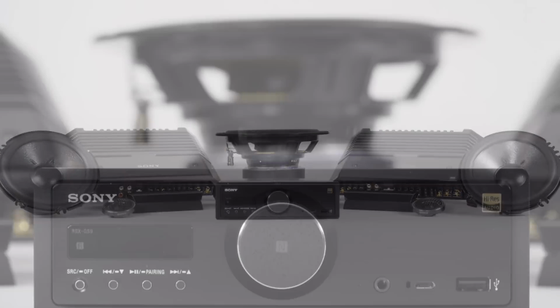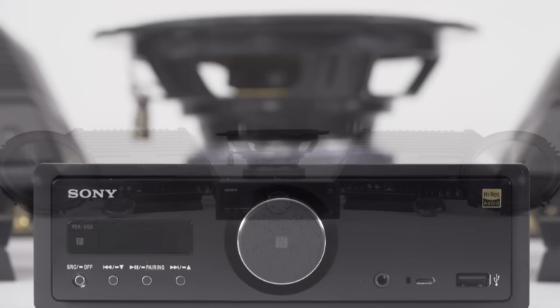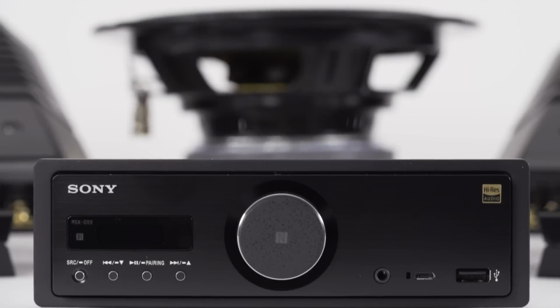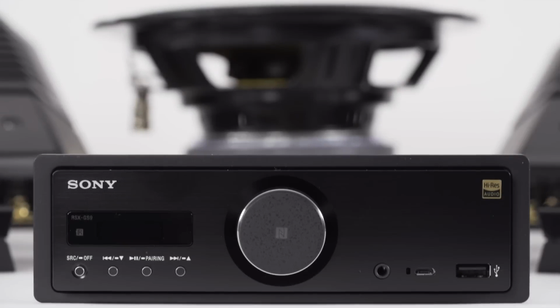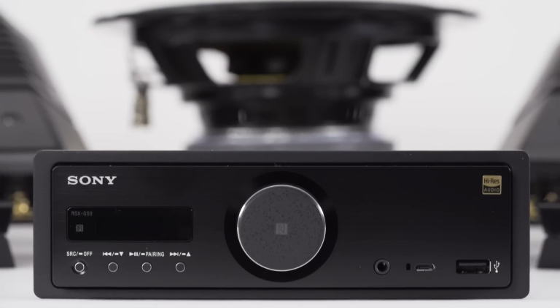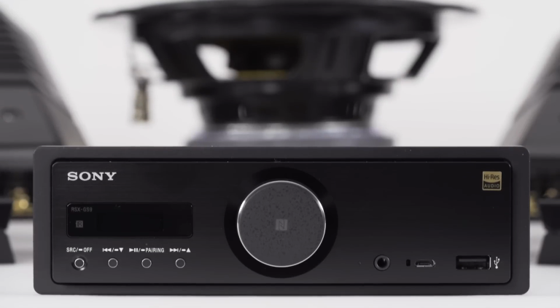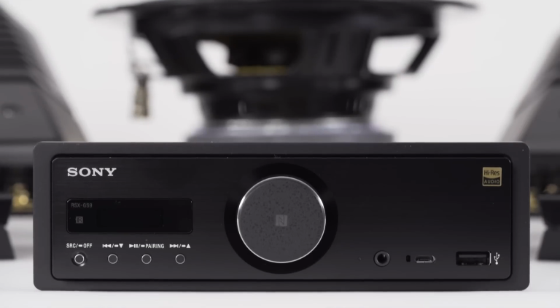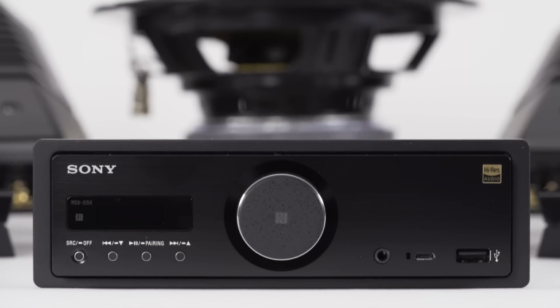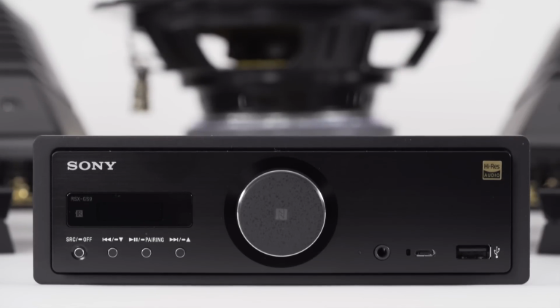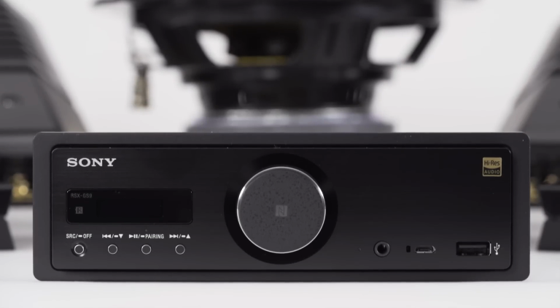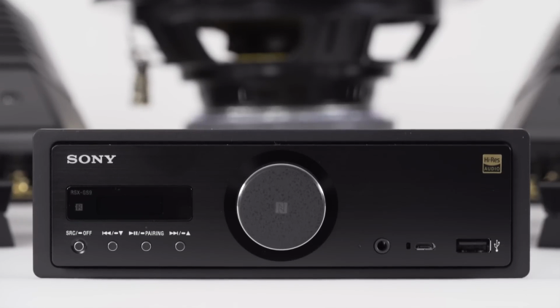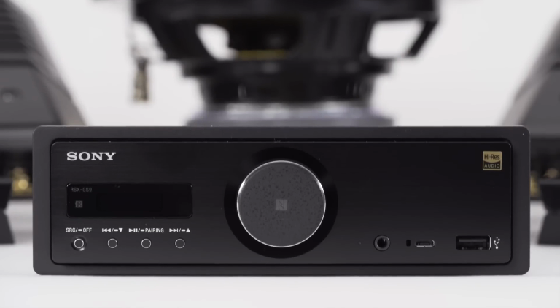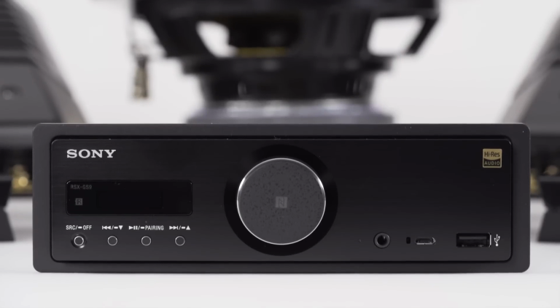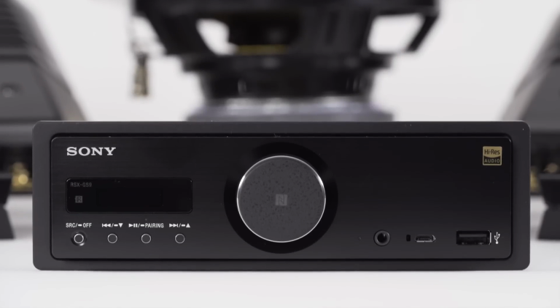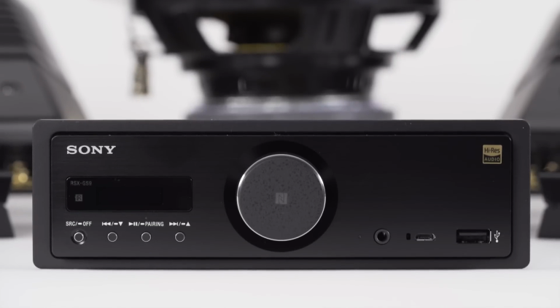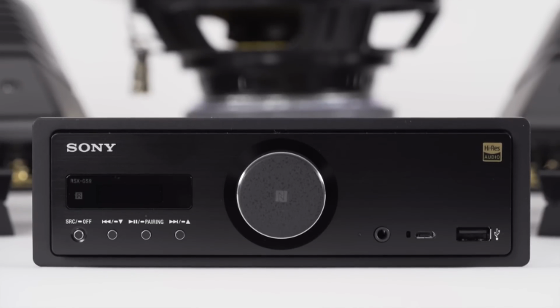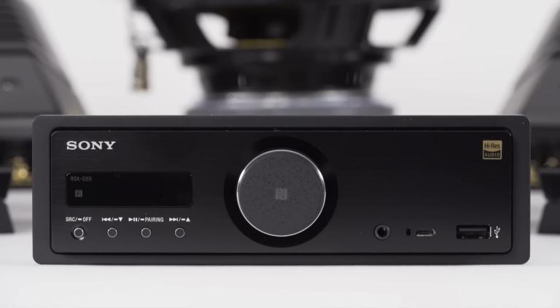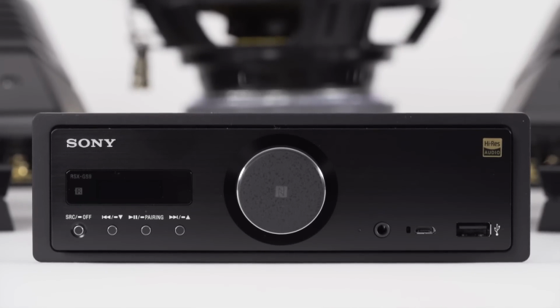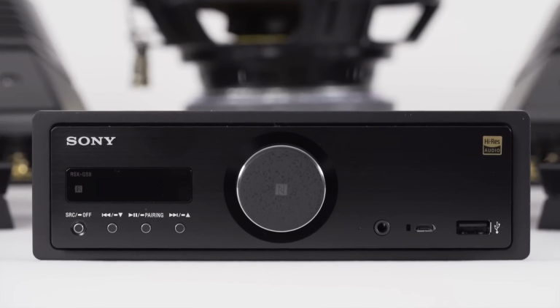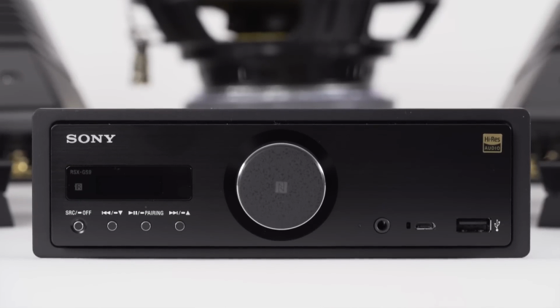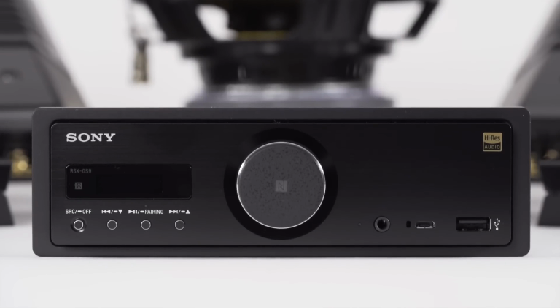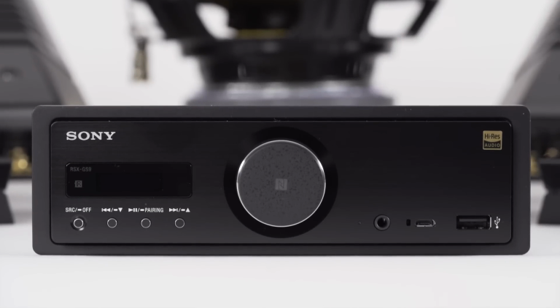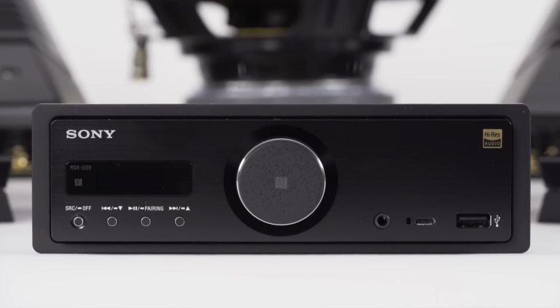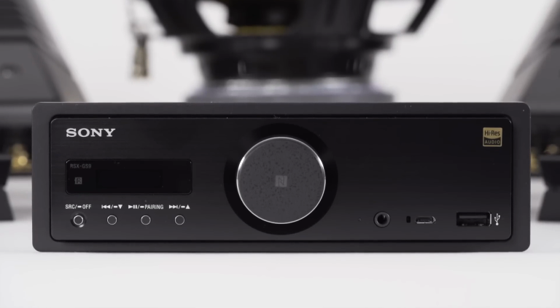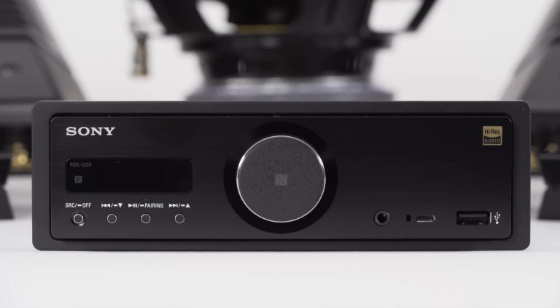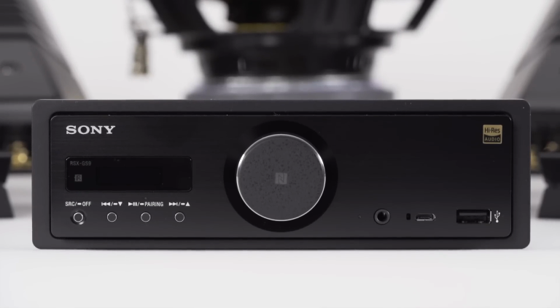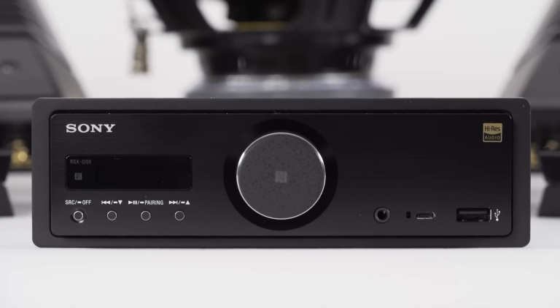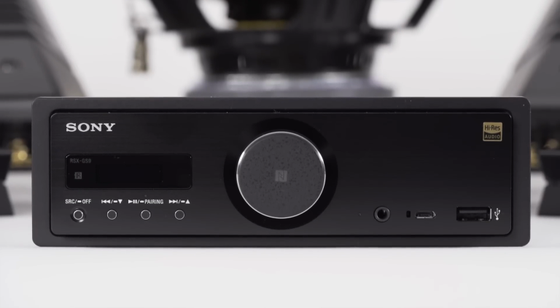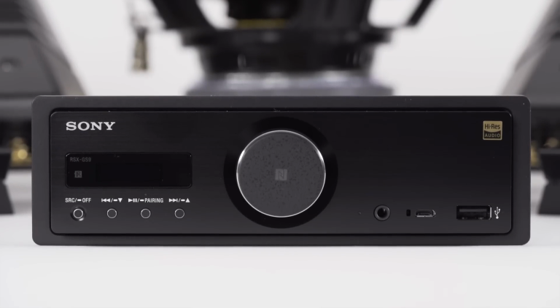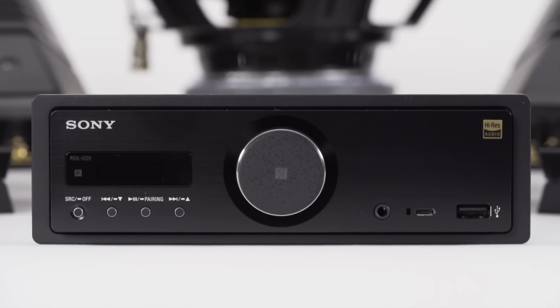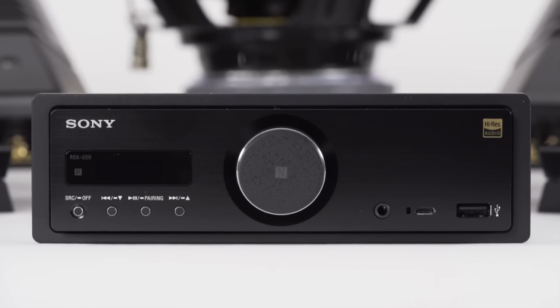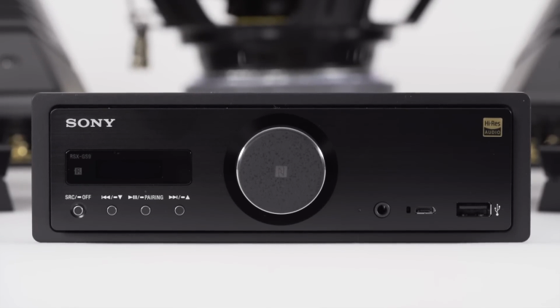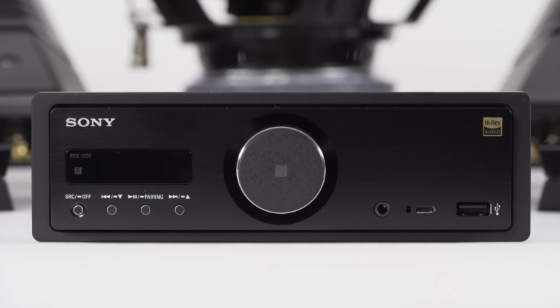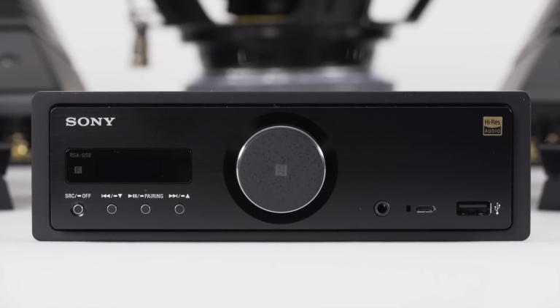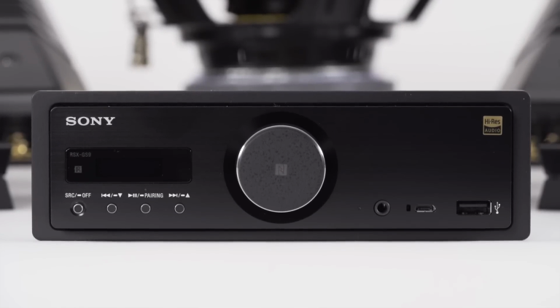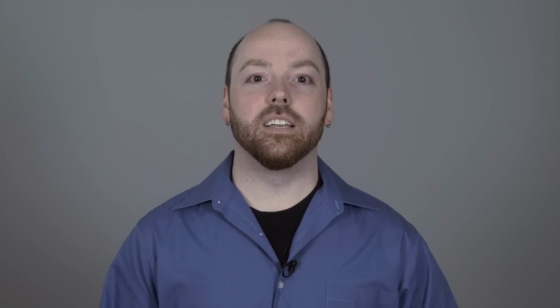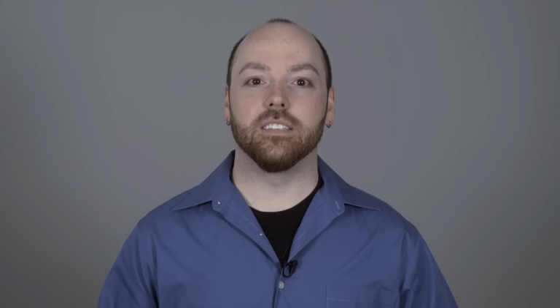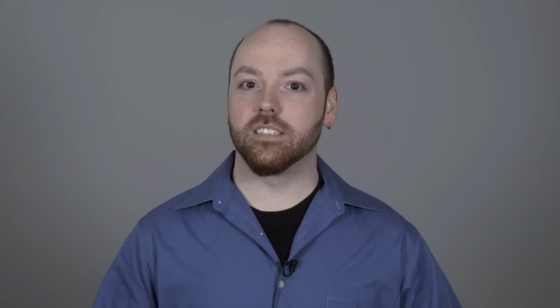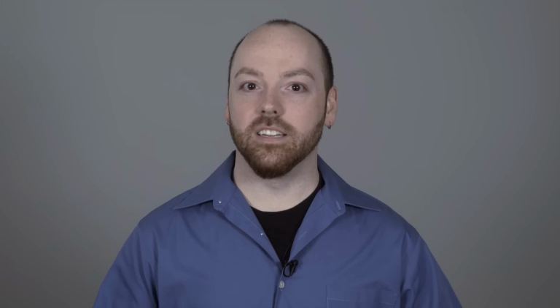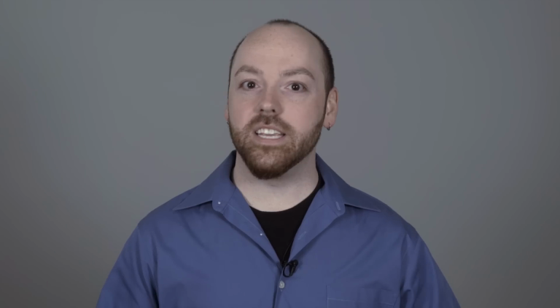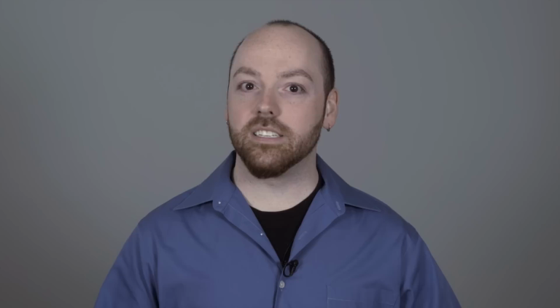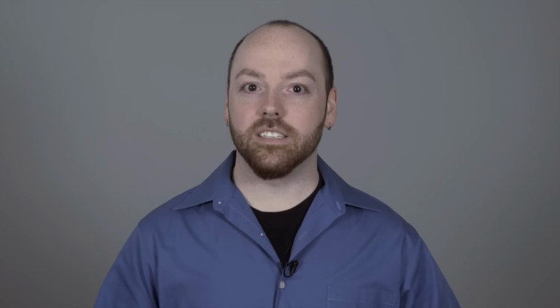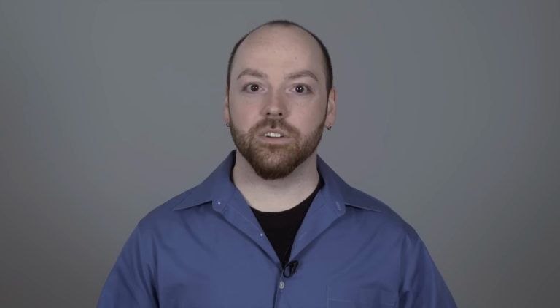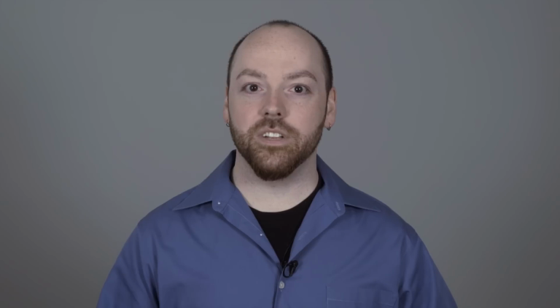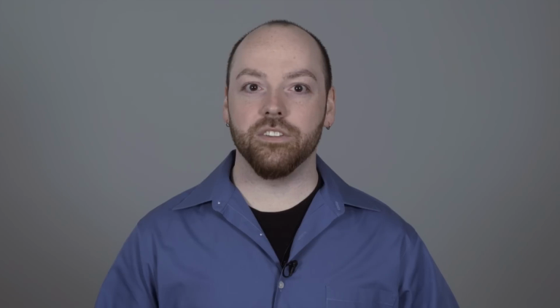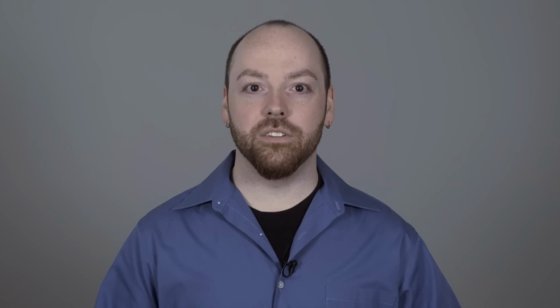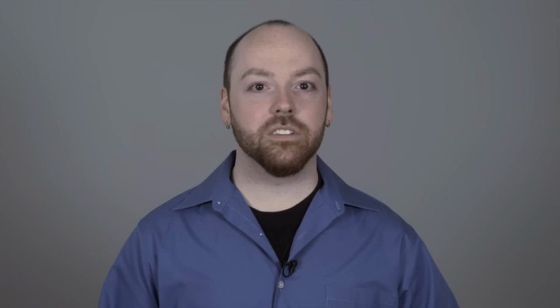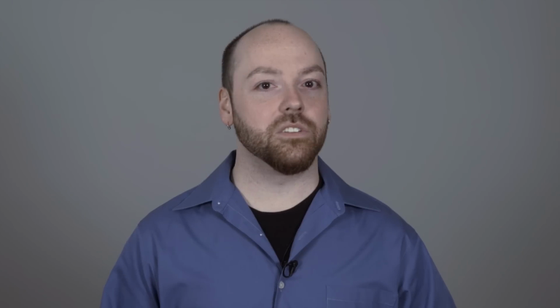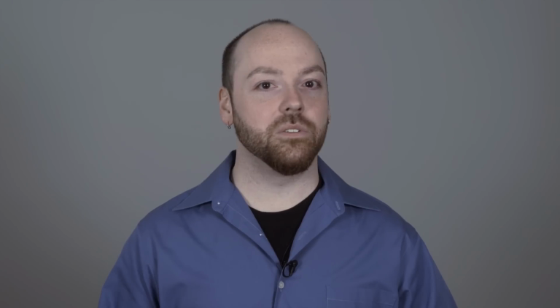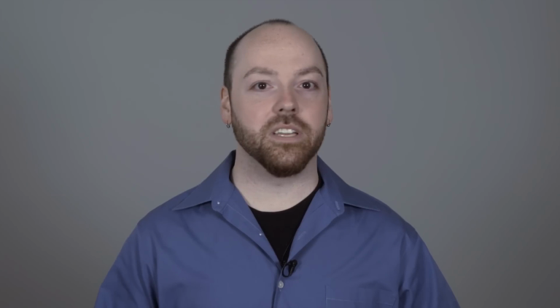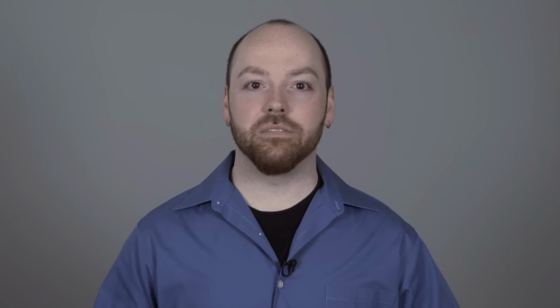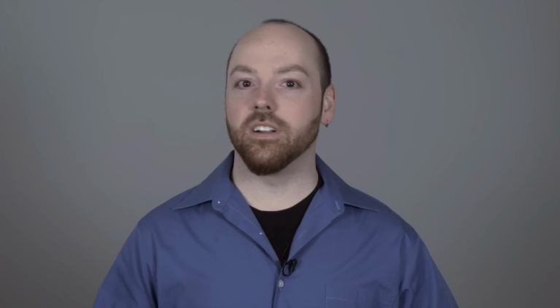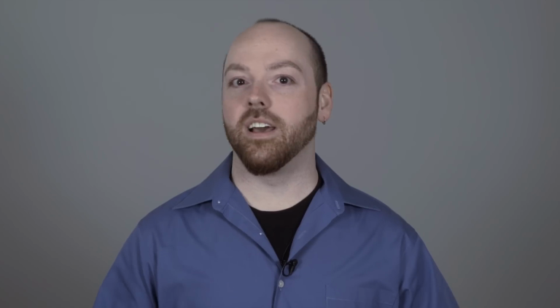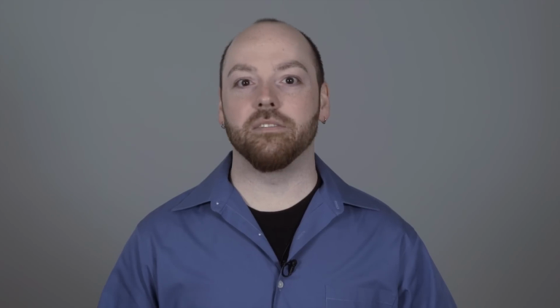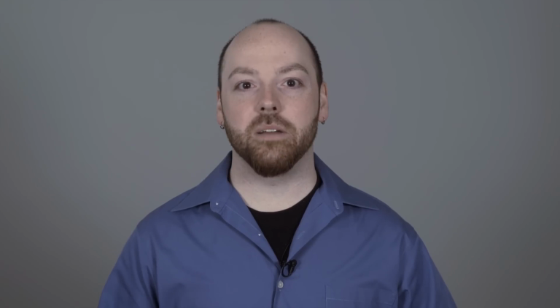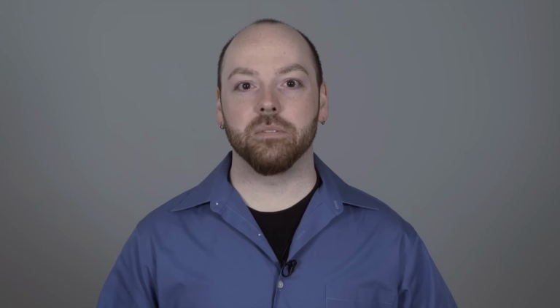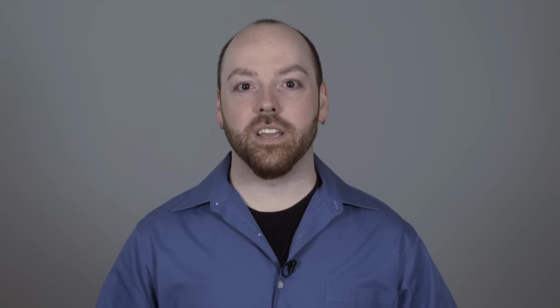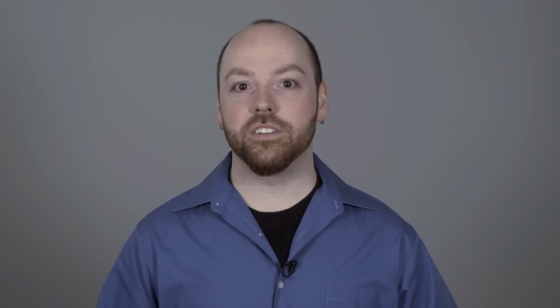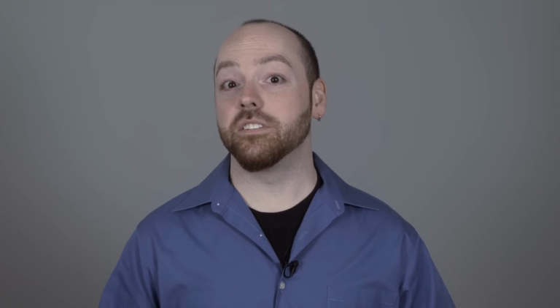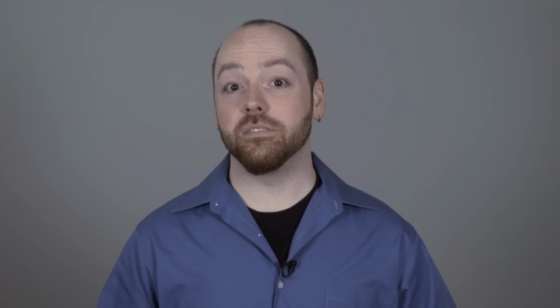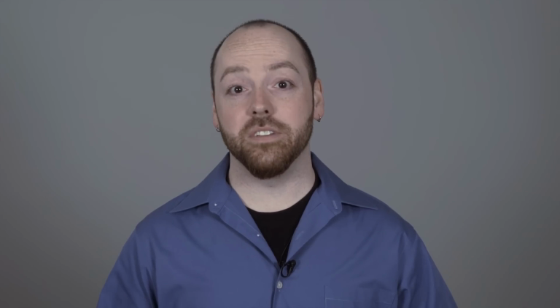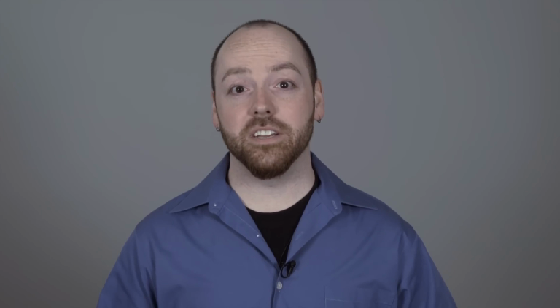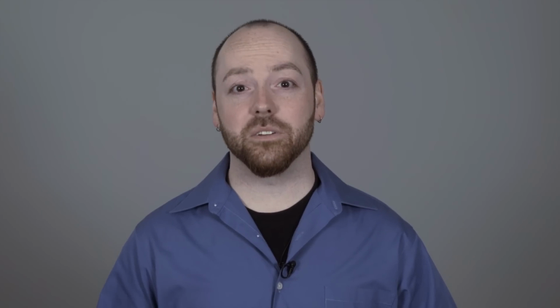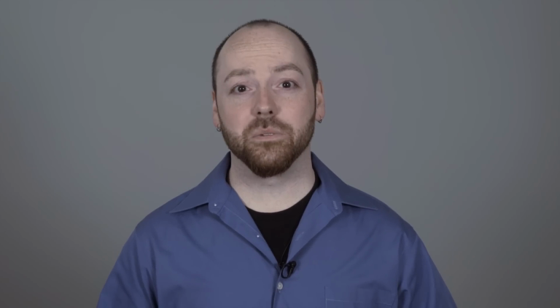The system starts out with the head unit, which is the RSX GS9. It's a sleek single-din unit so it can fit a lot of applications and vehicles.